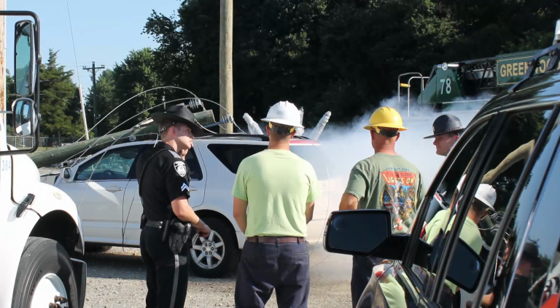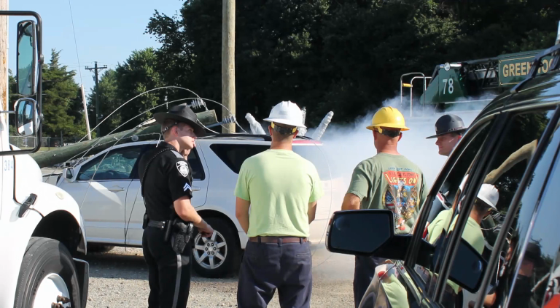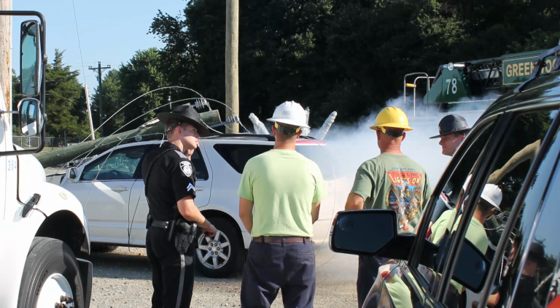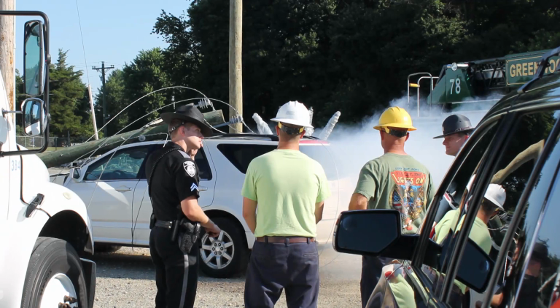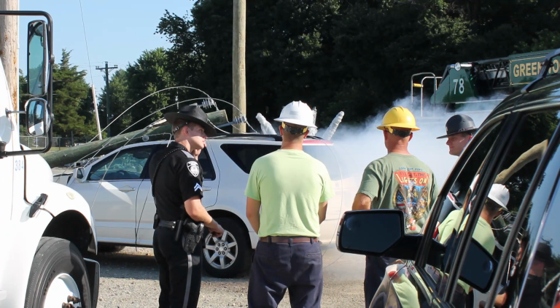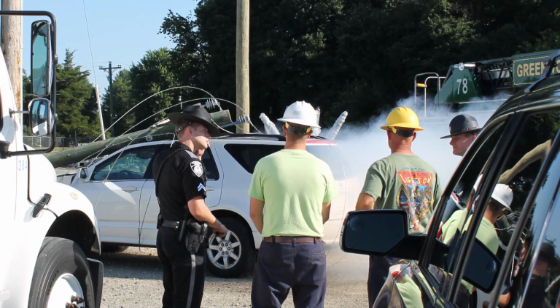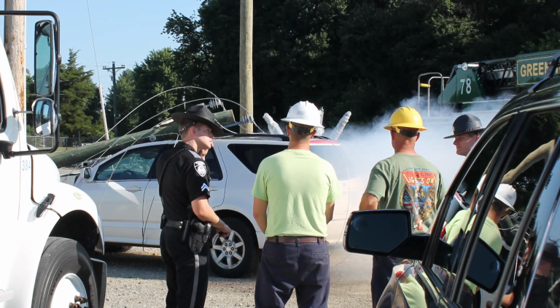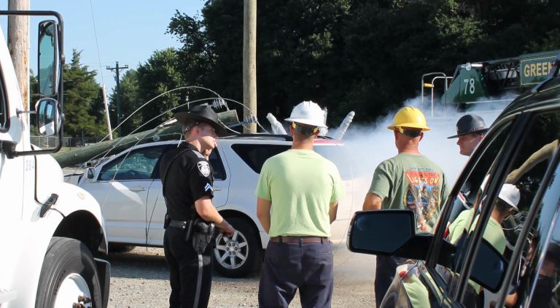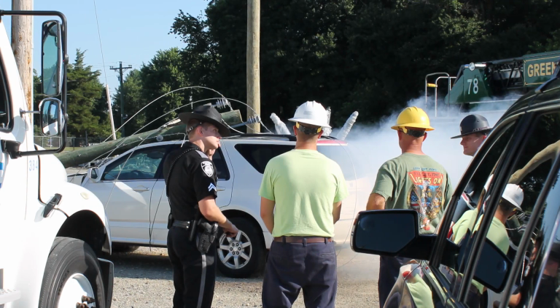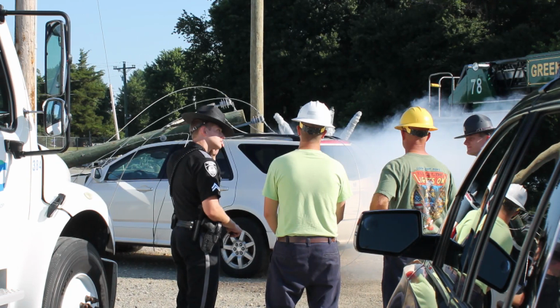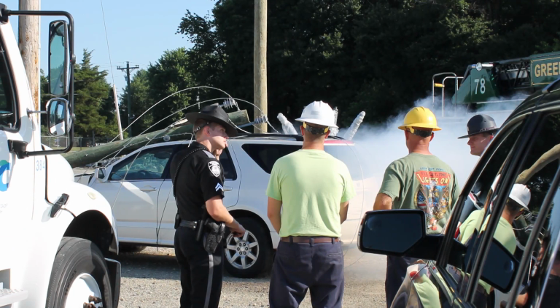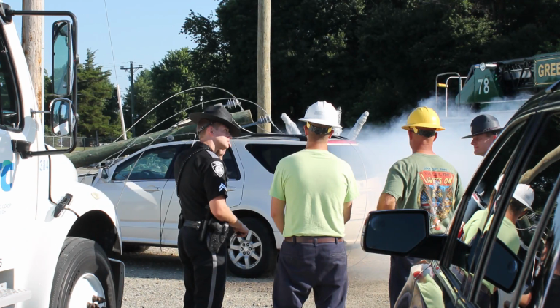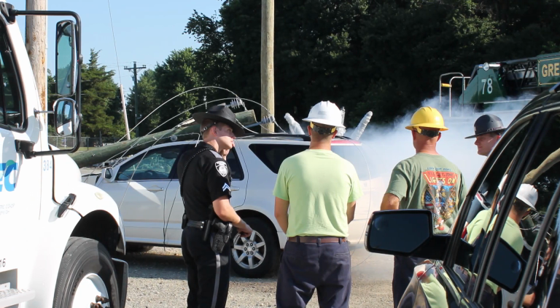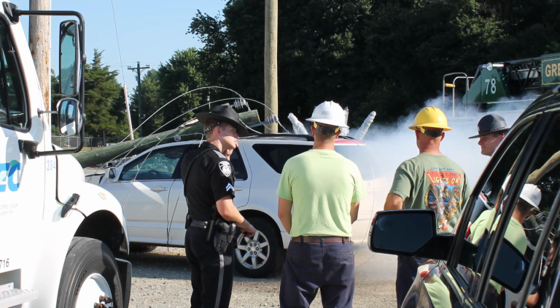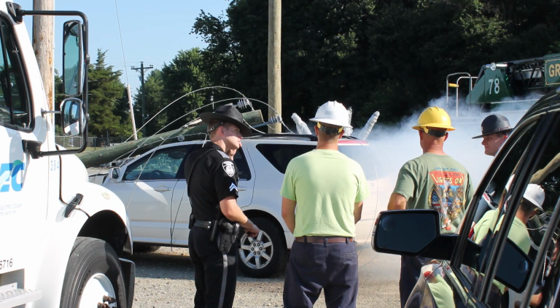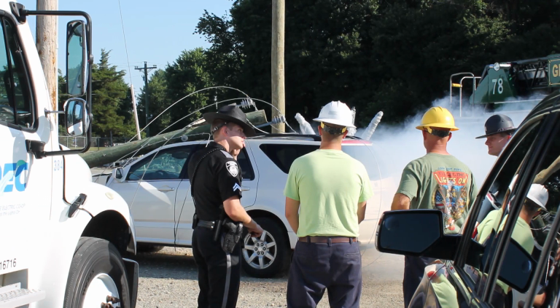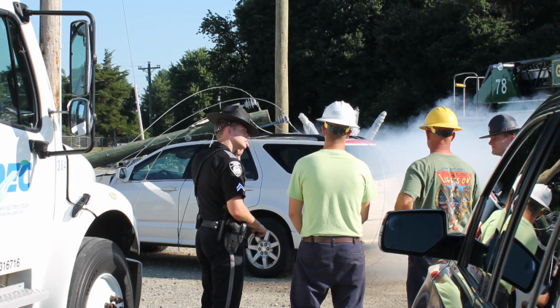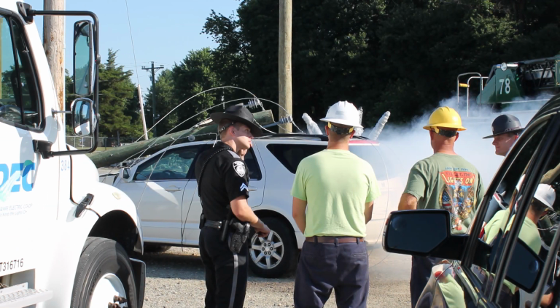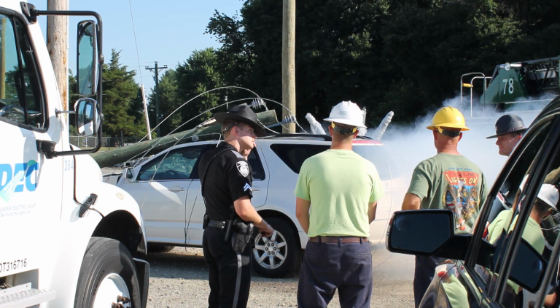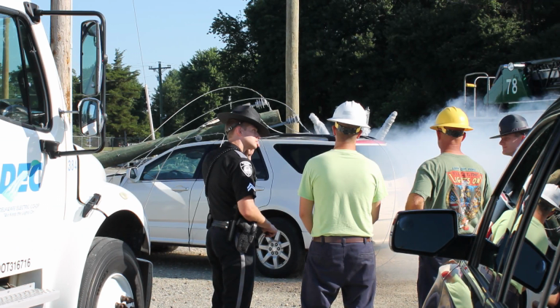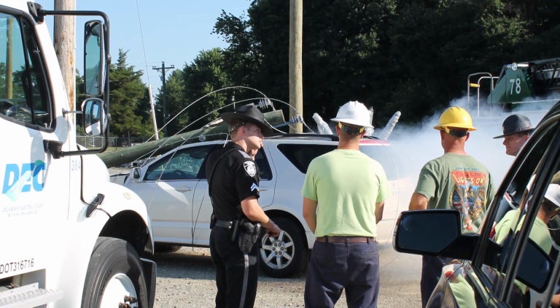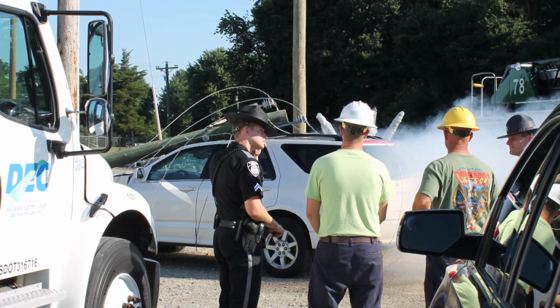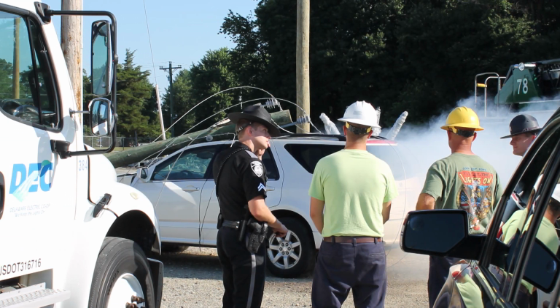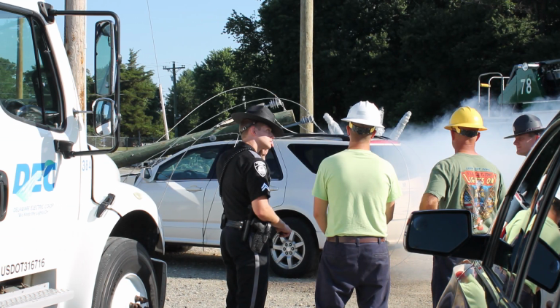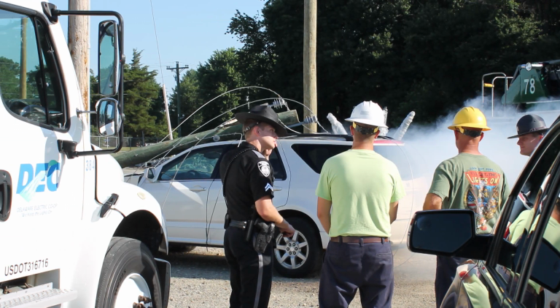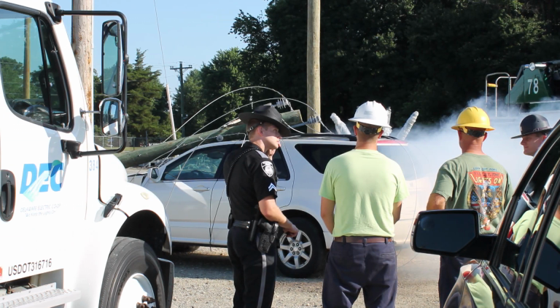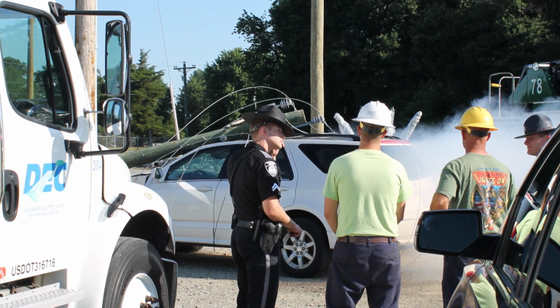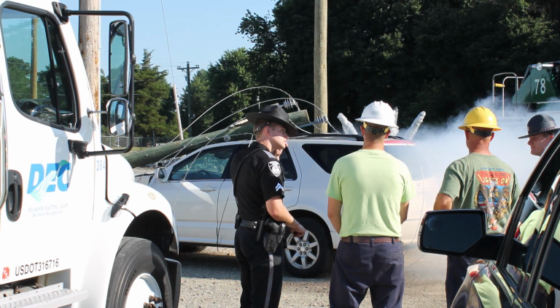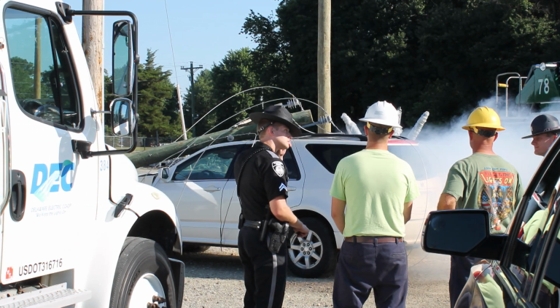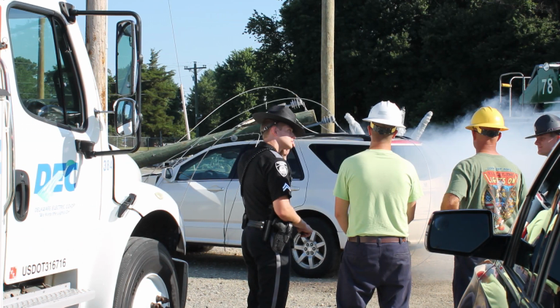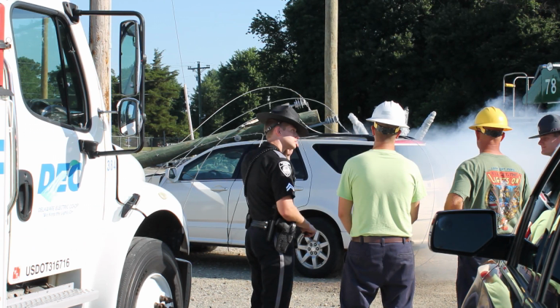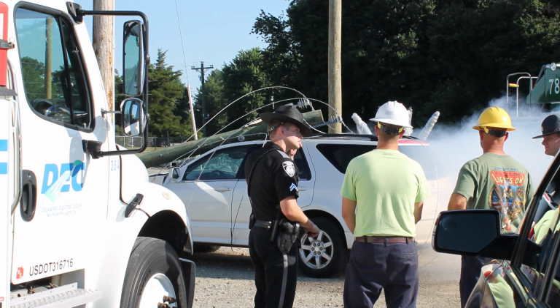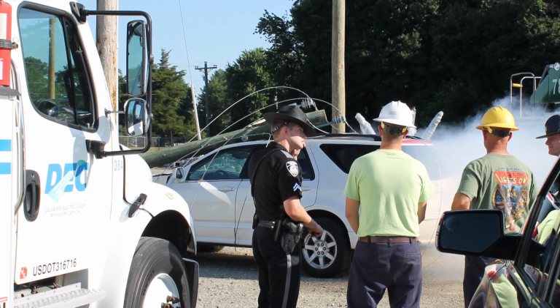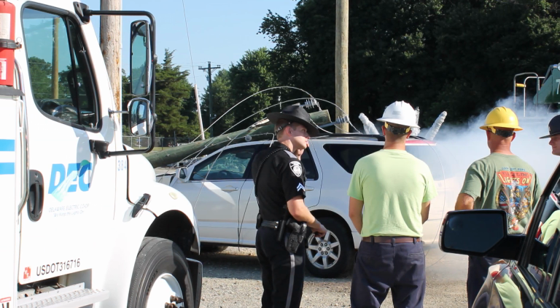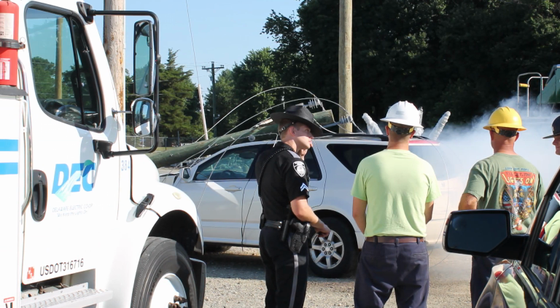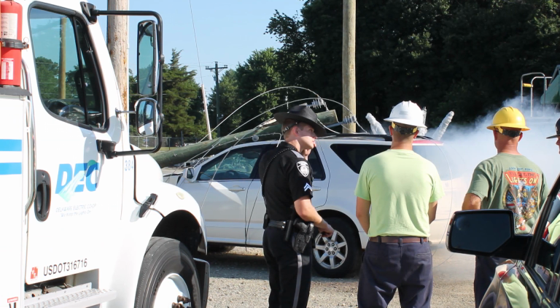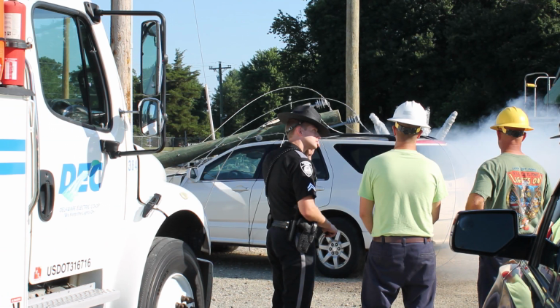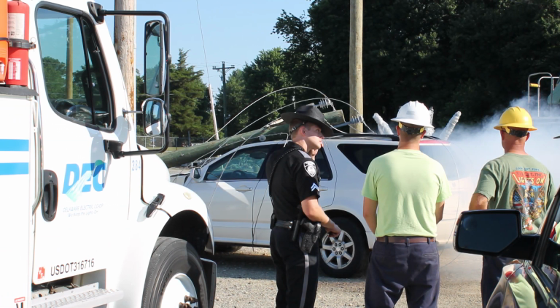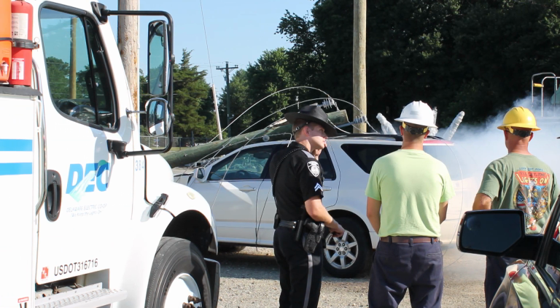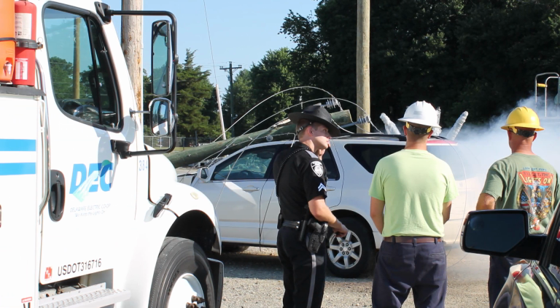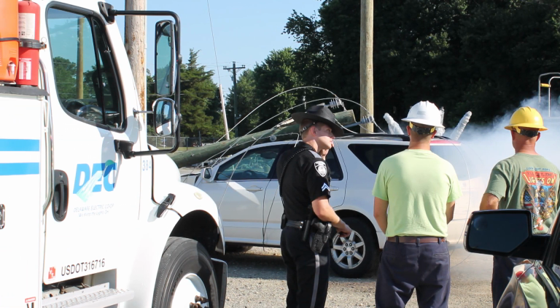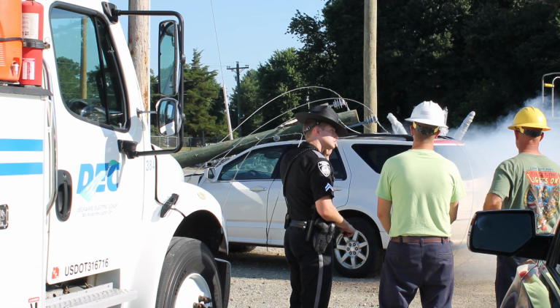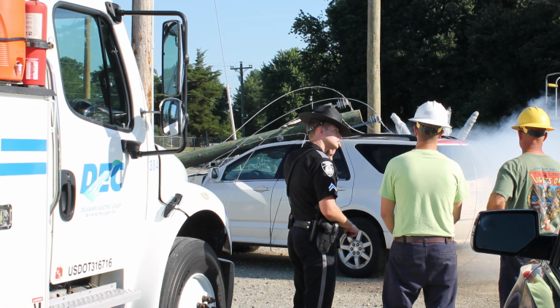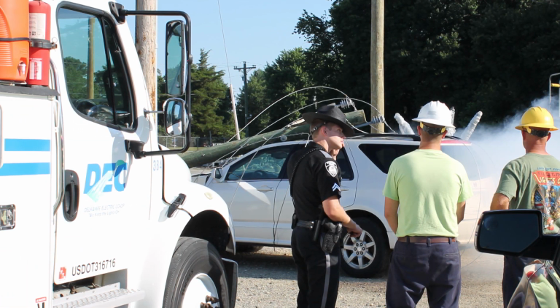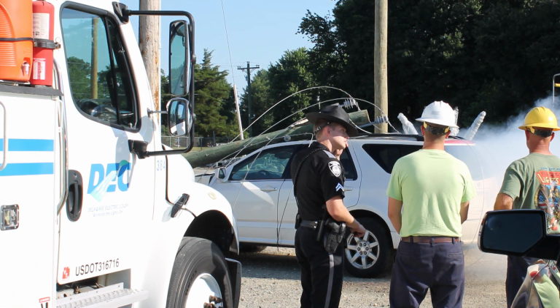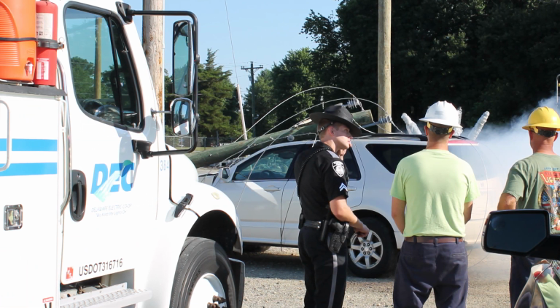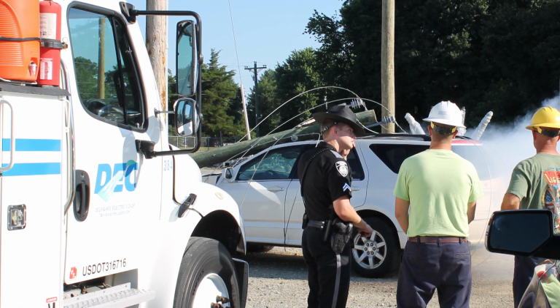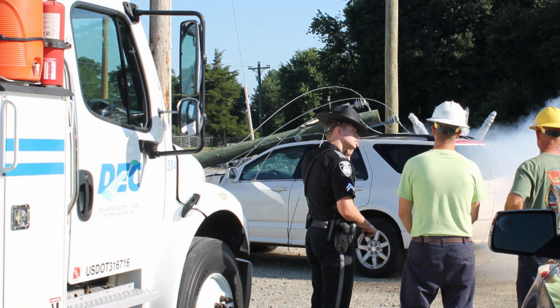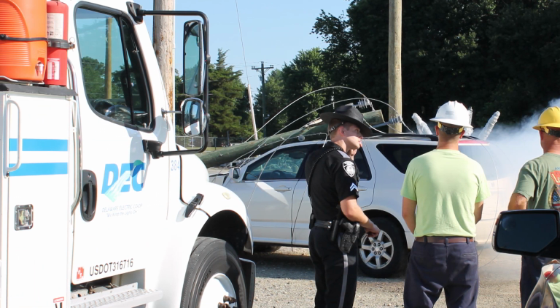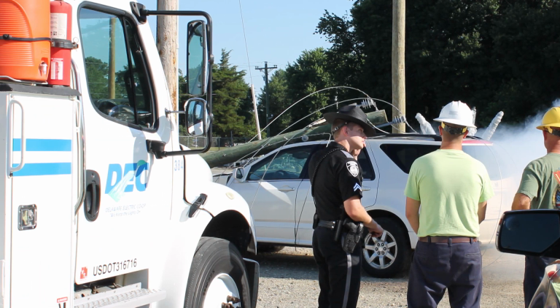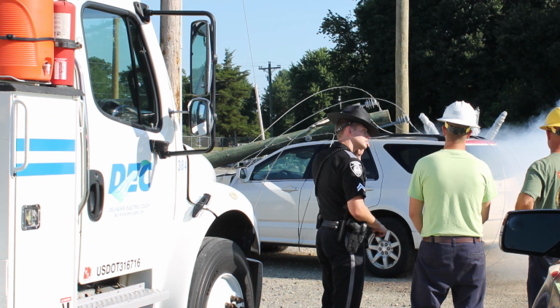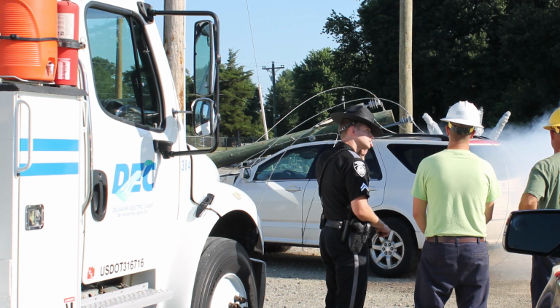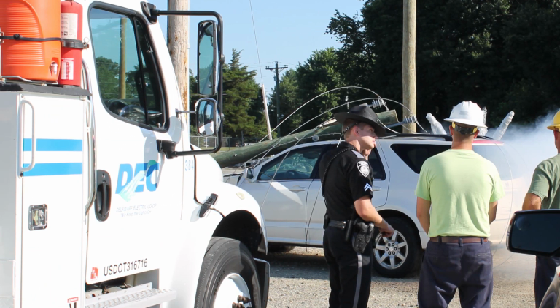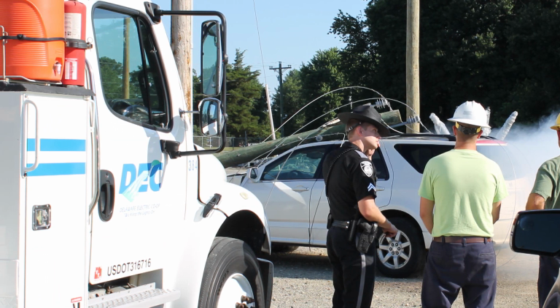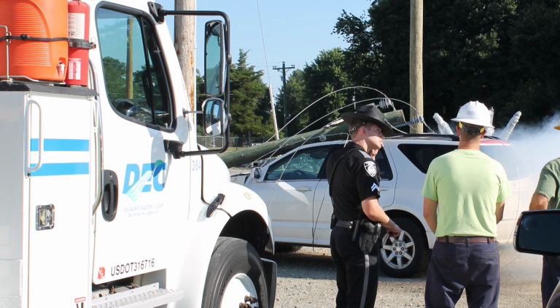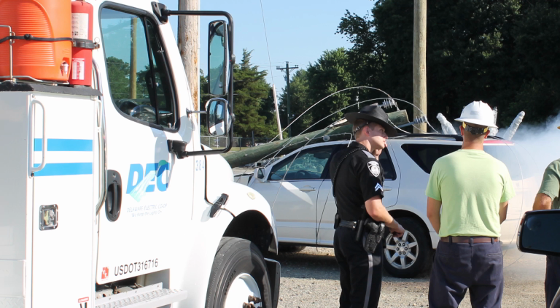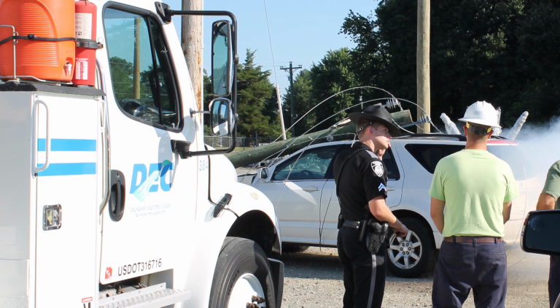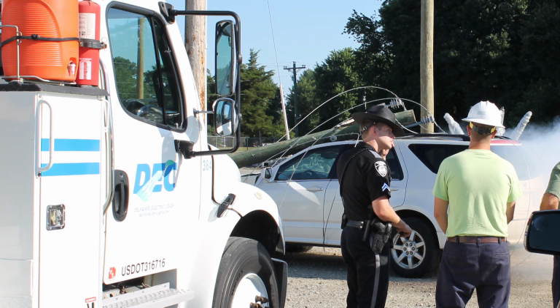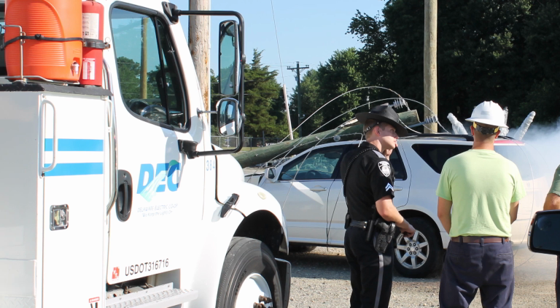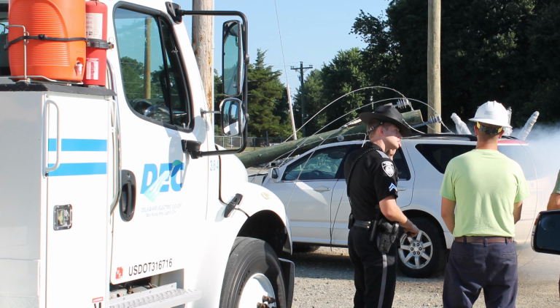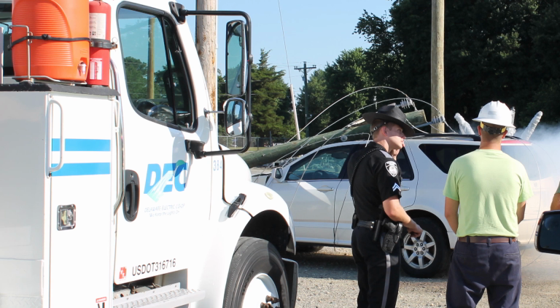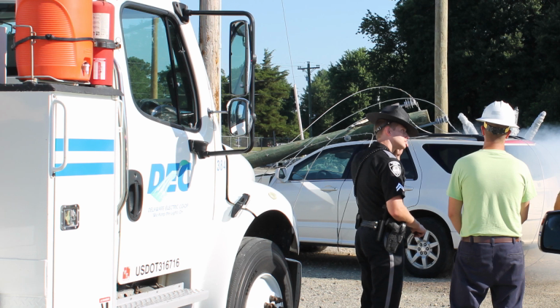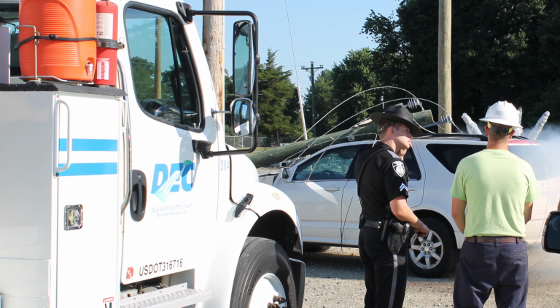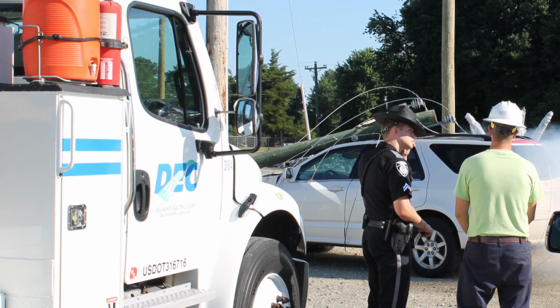When you call the co-op to report down wires or equipment, it will be helpful to have the nearest pole number or address.